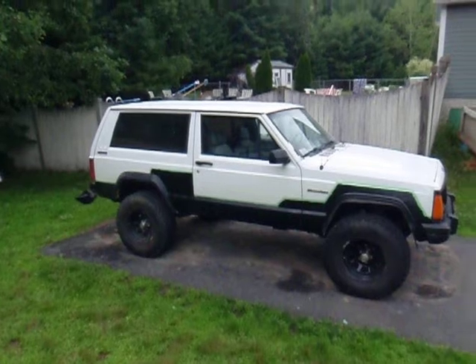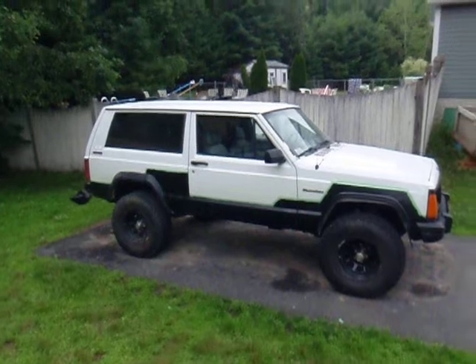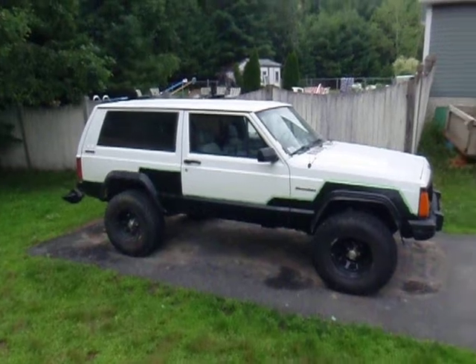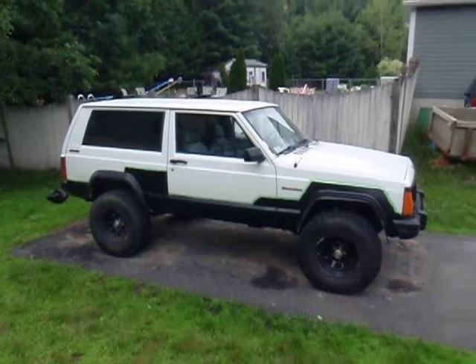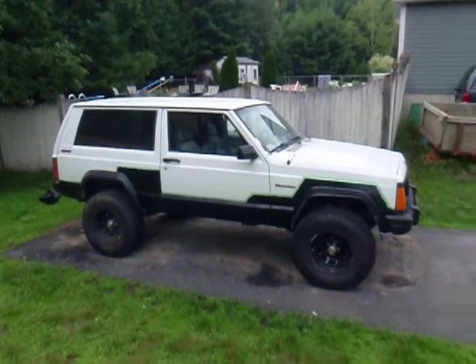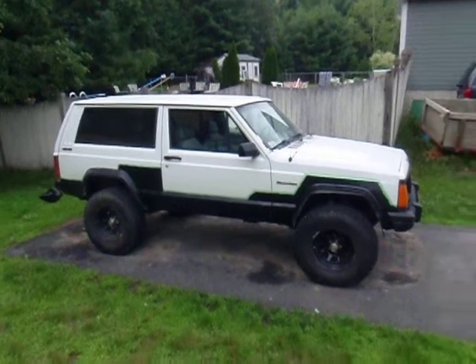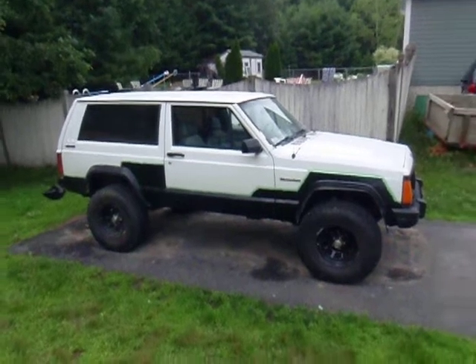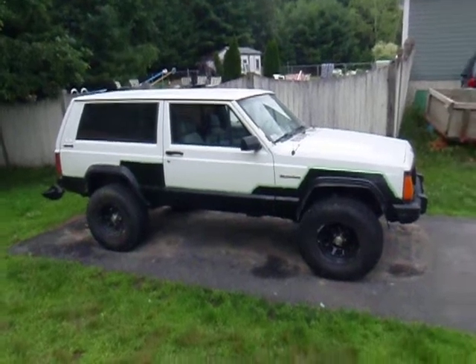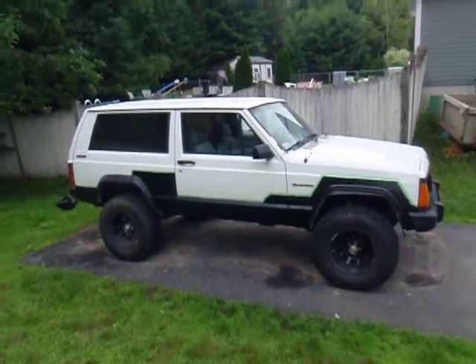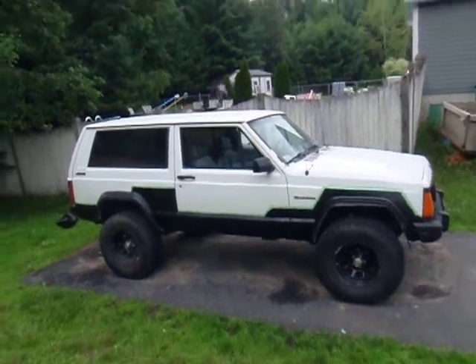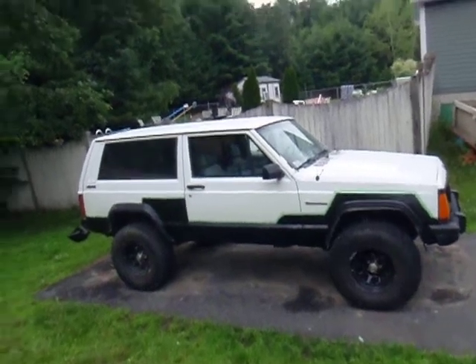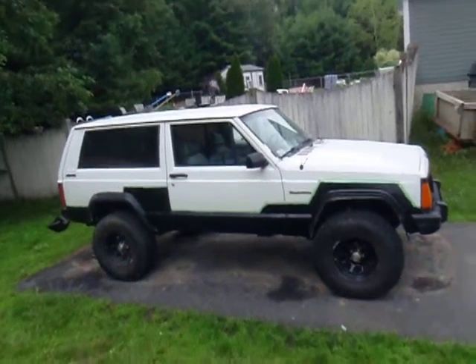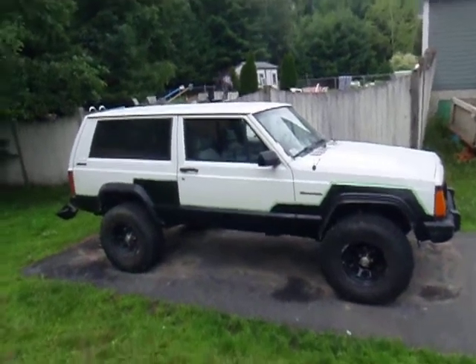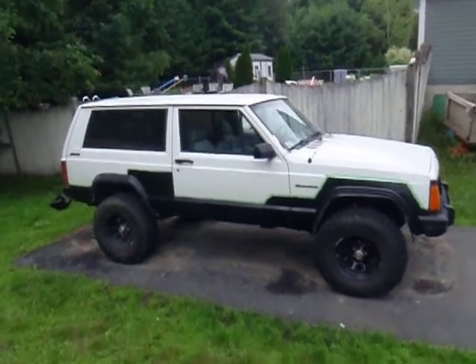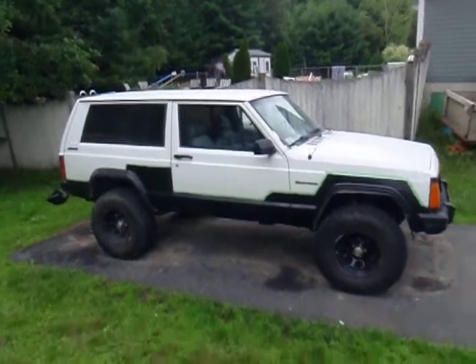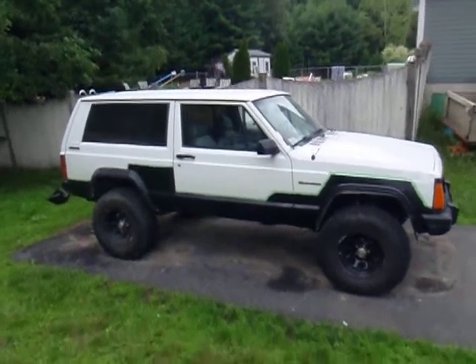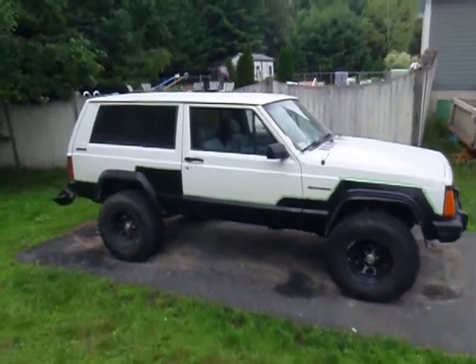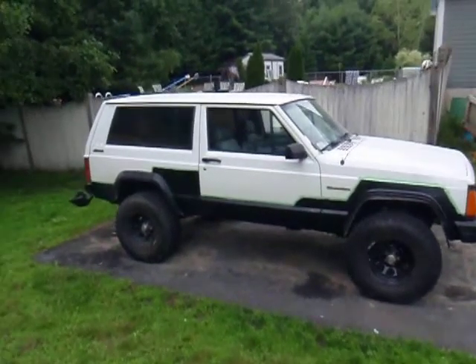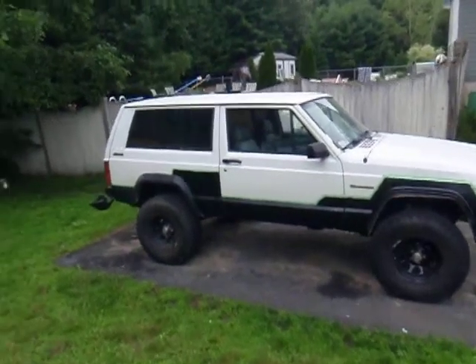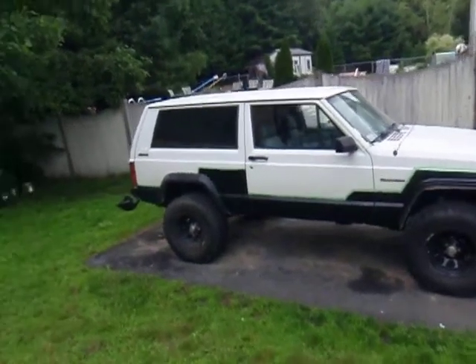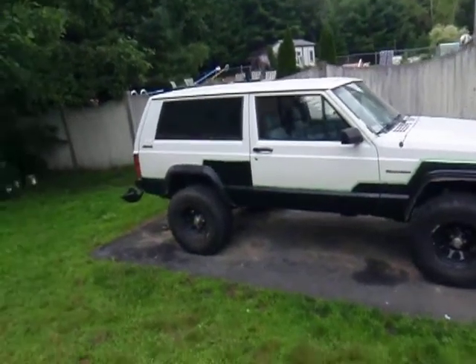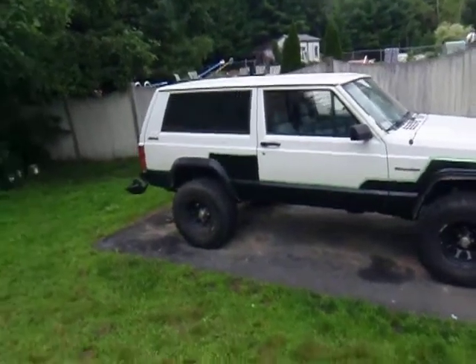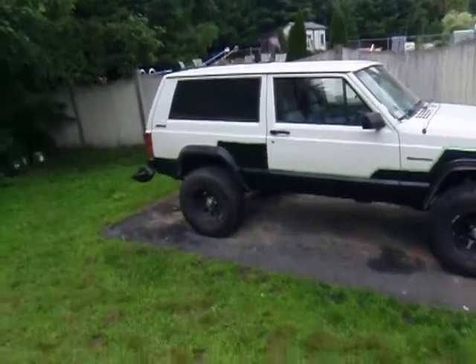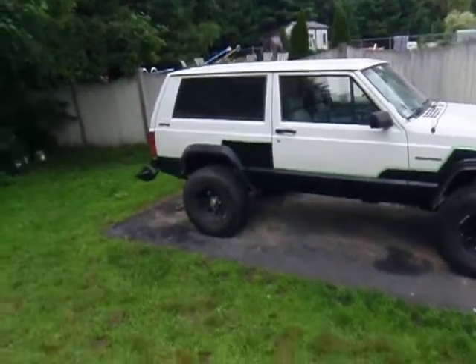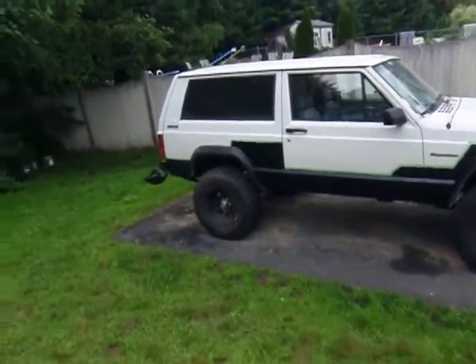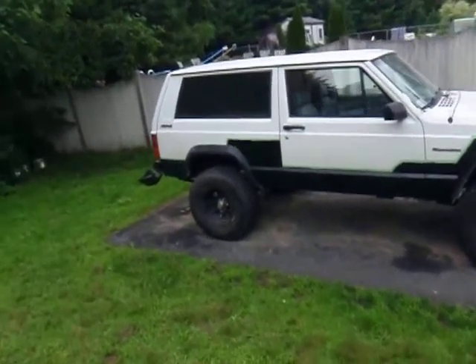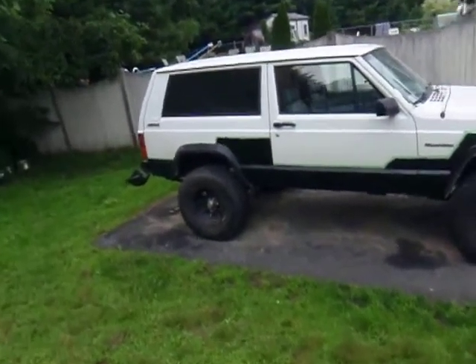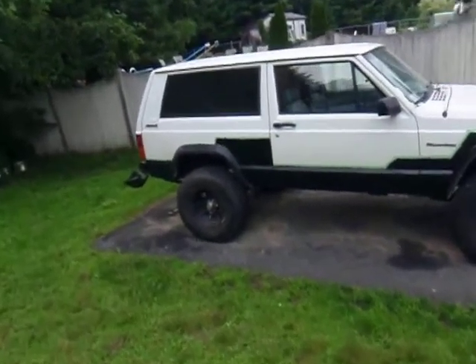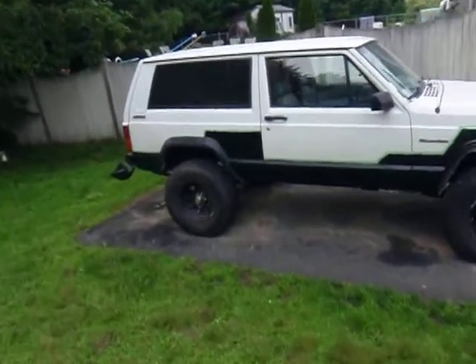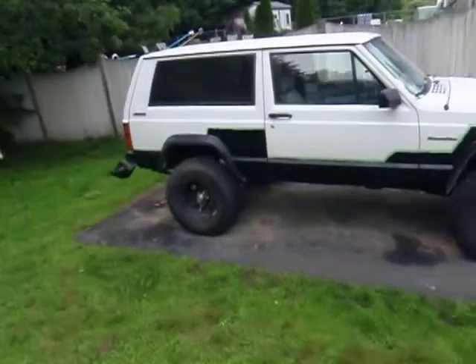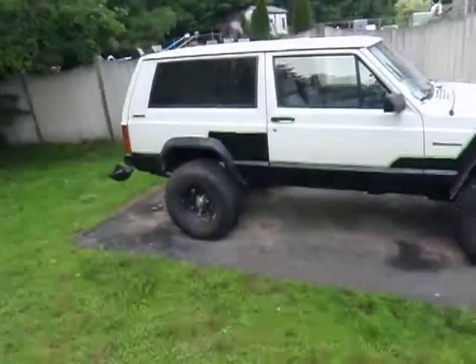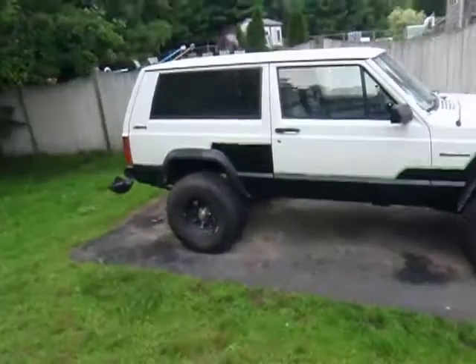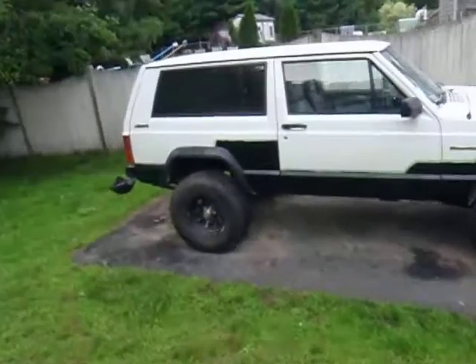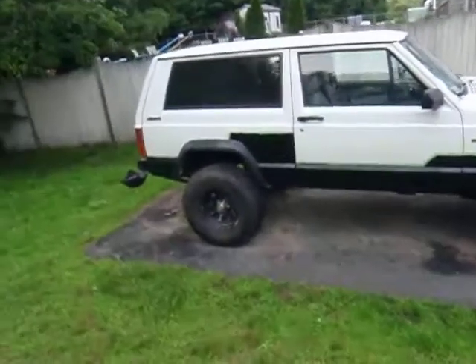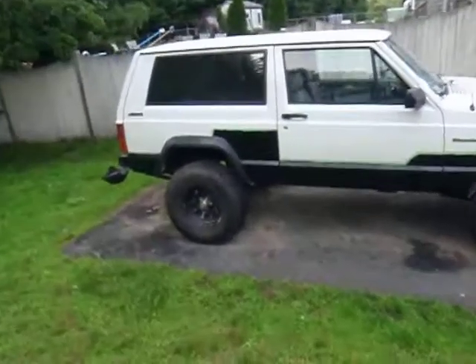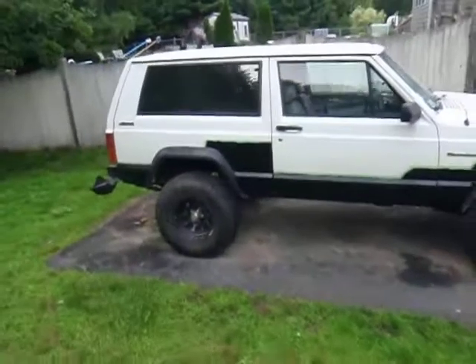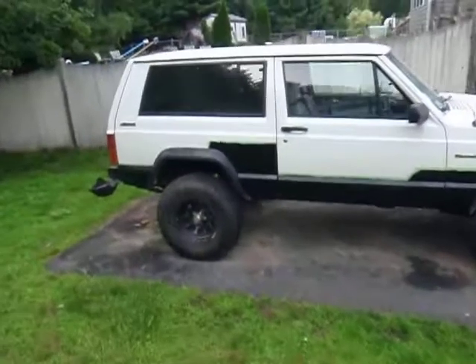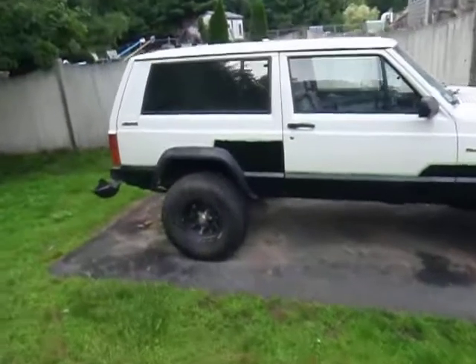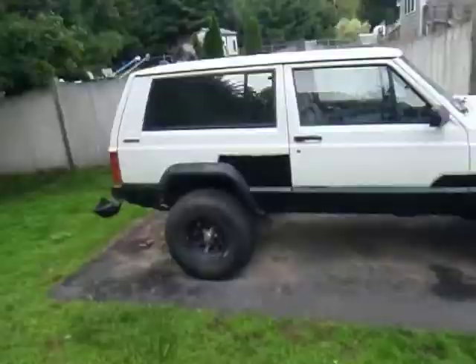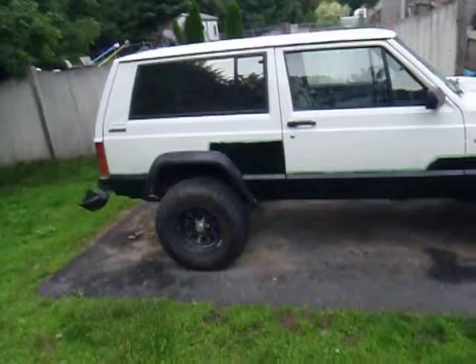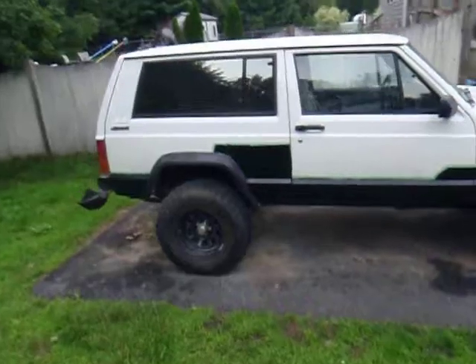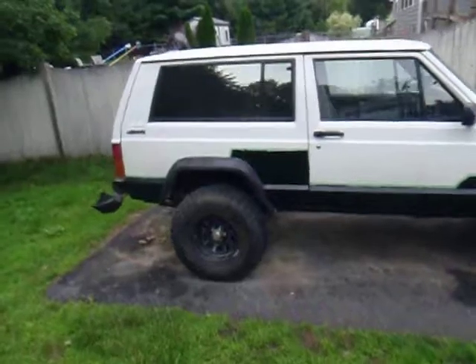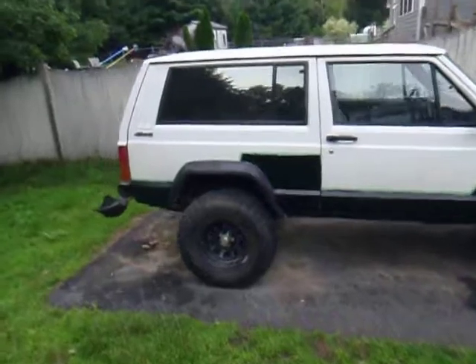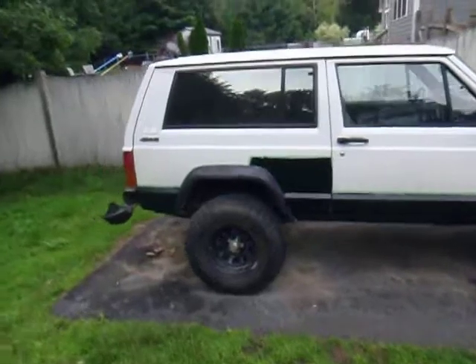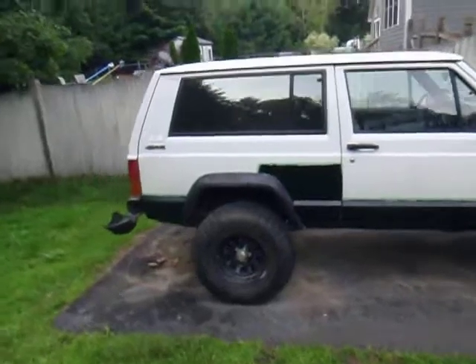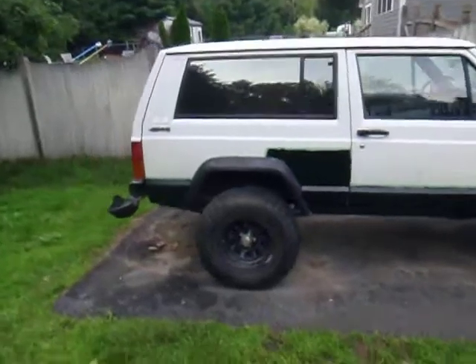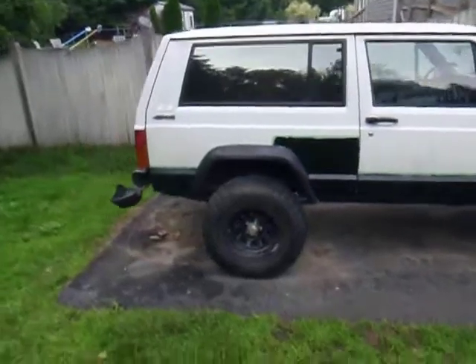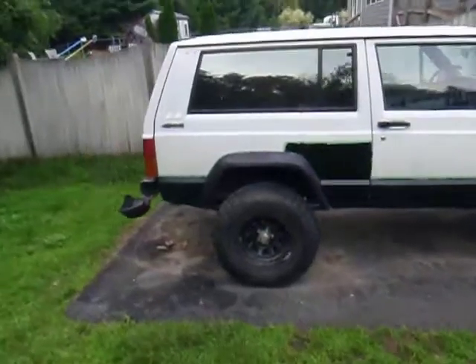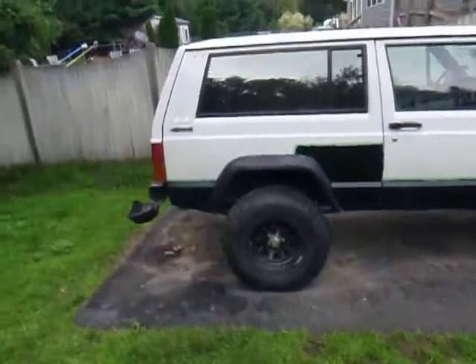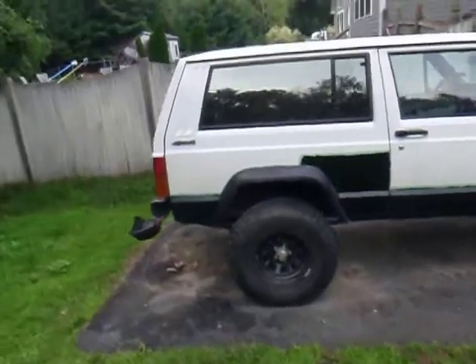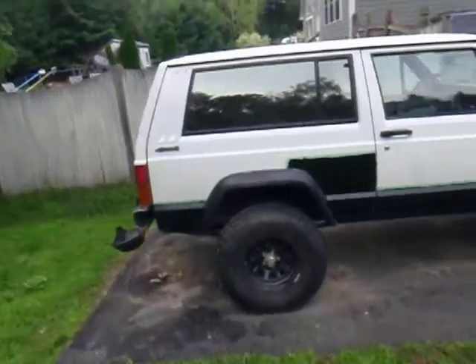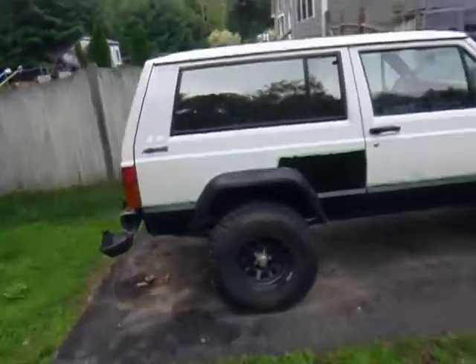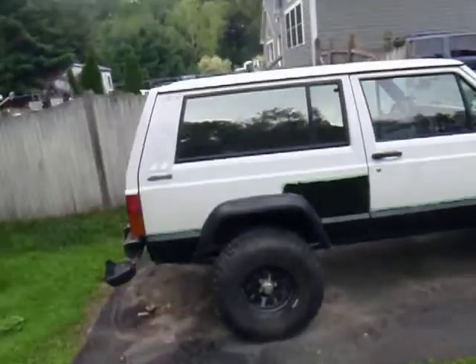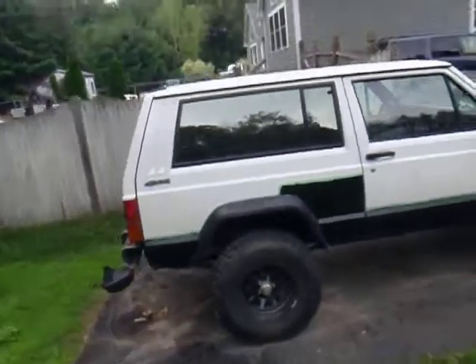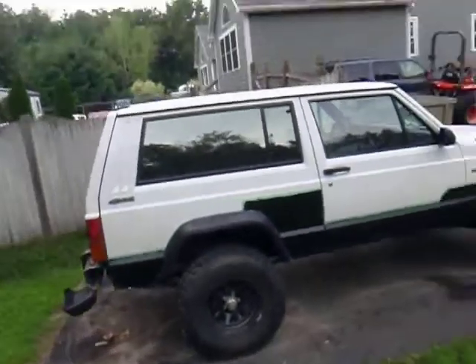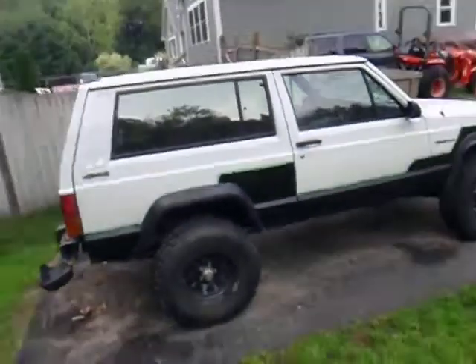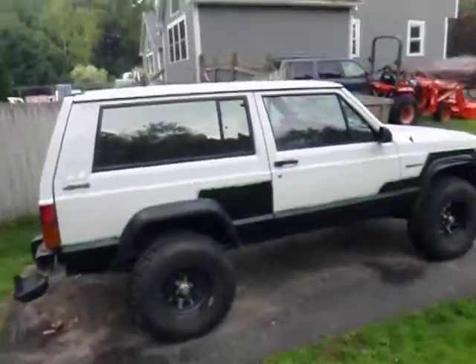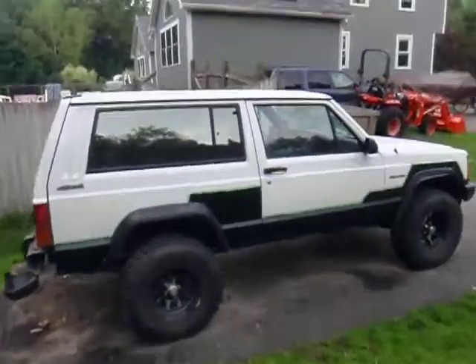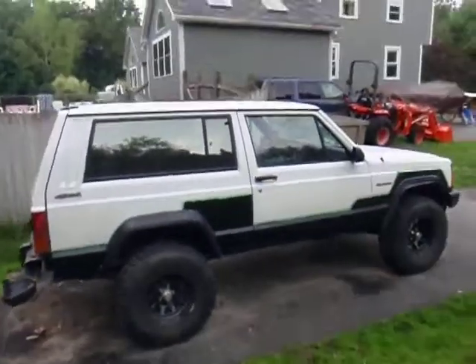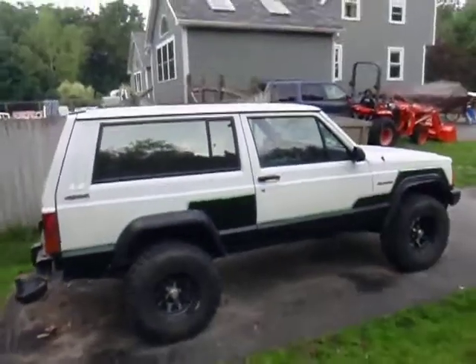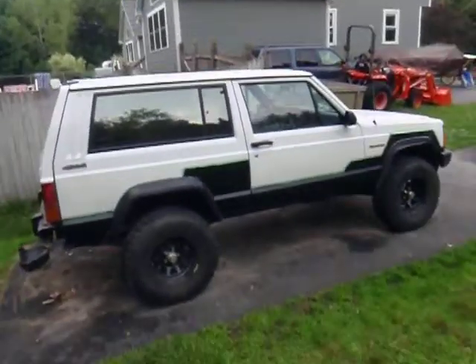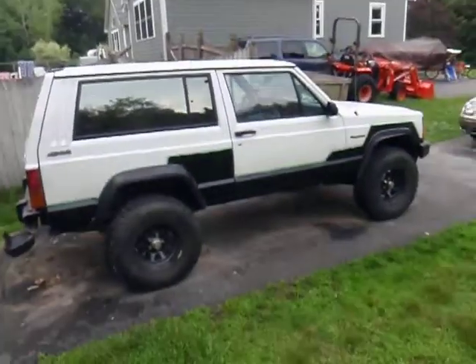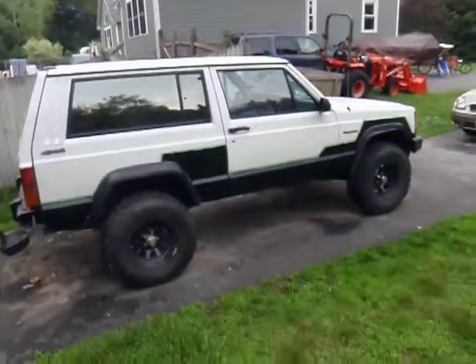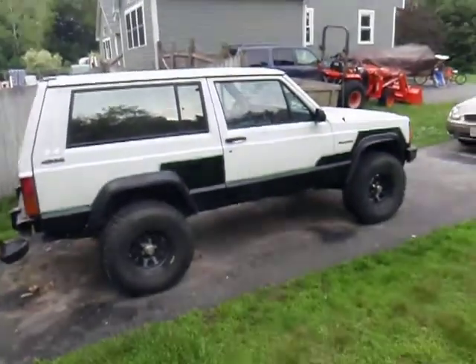Hello tubers. I thought it's been a while since I've made a video on my Jeep, so I figured I'd make one right now and give you guys an update on what's going on with it.